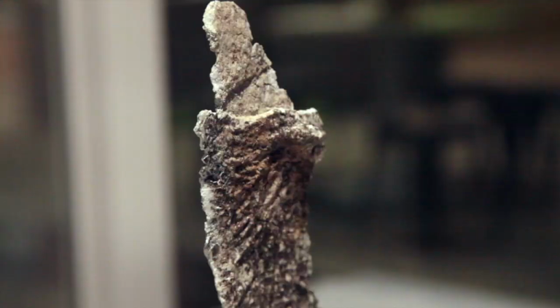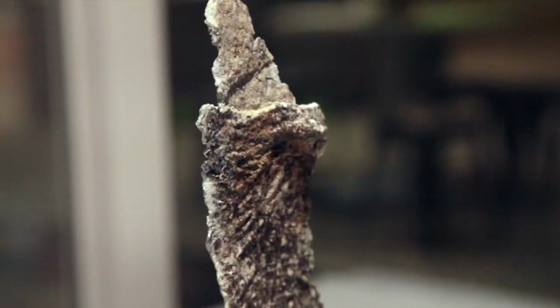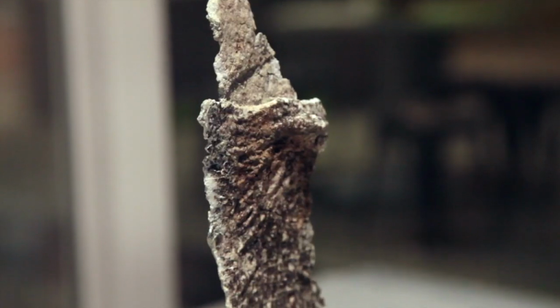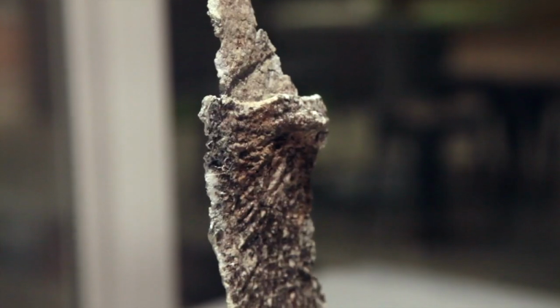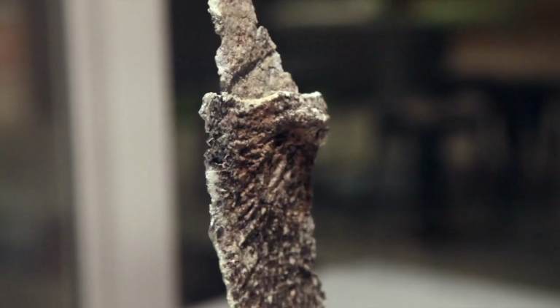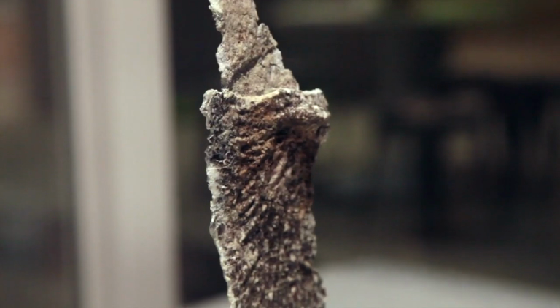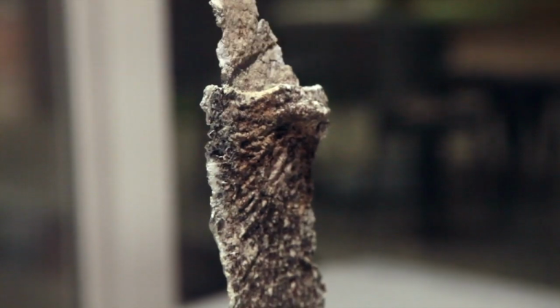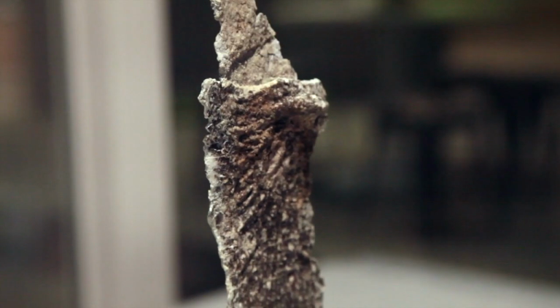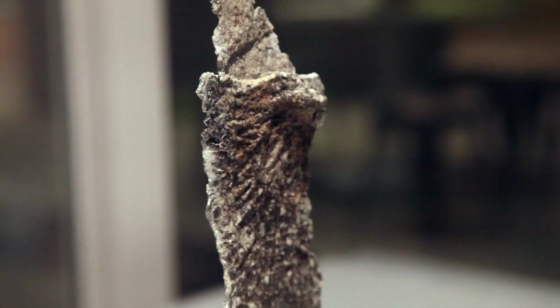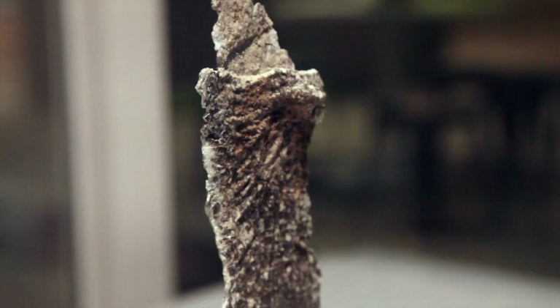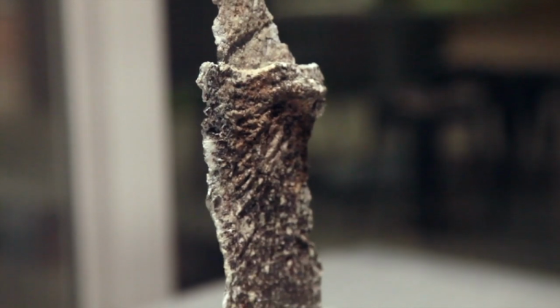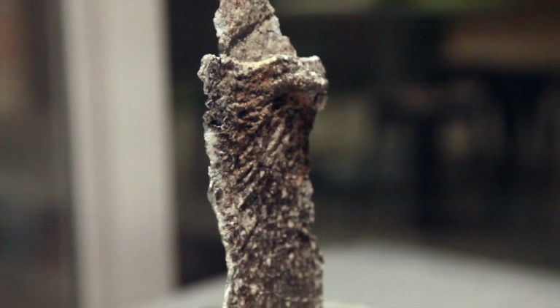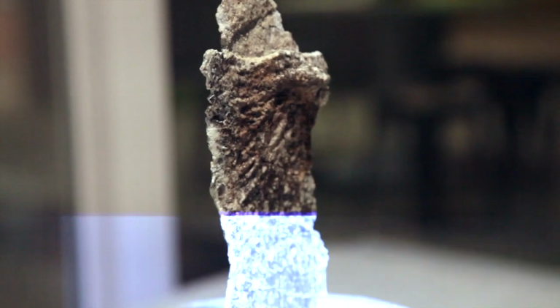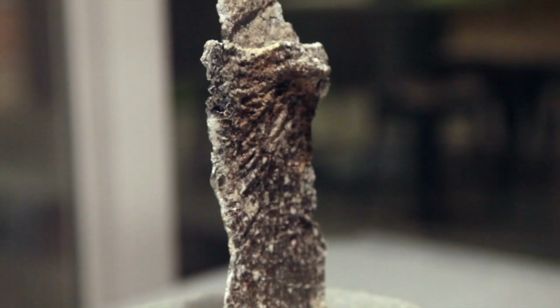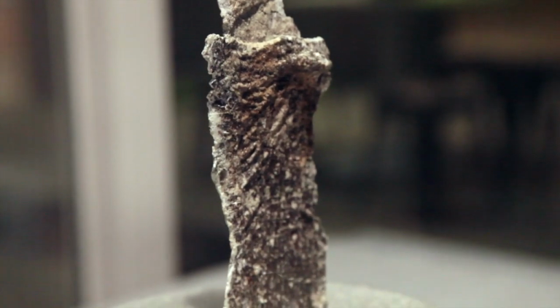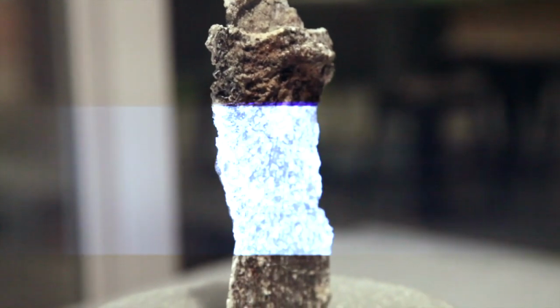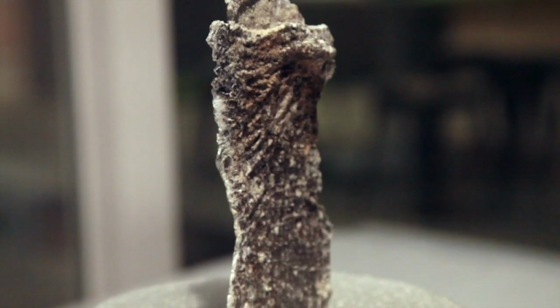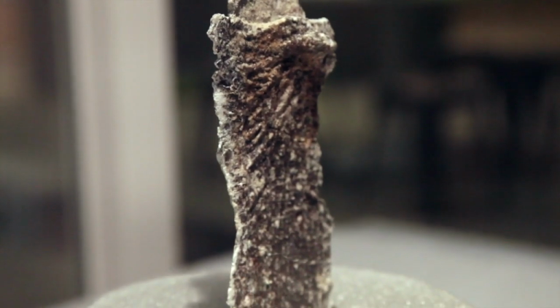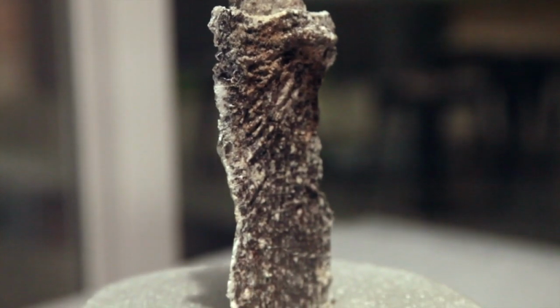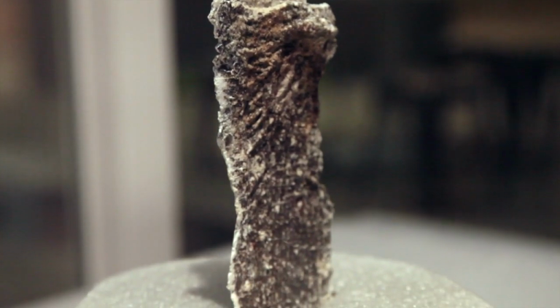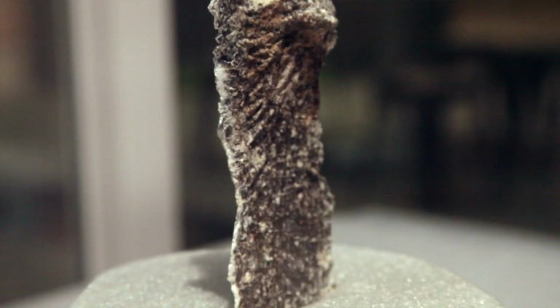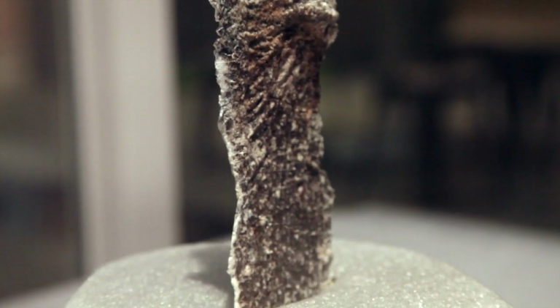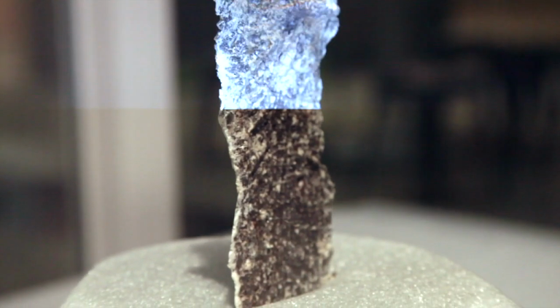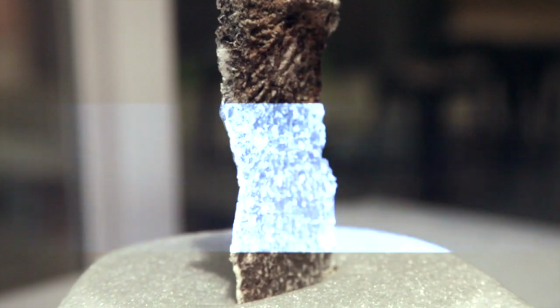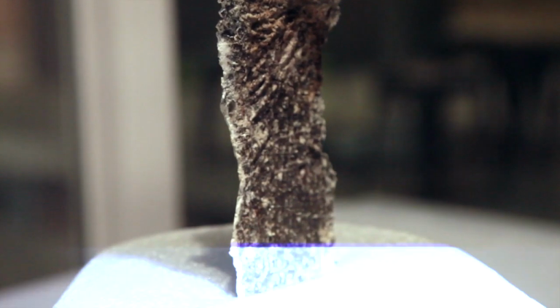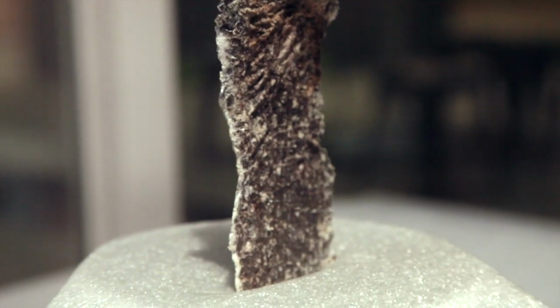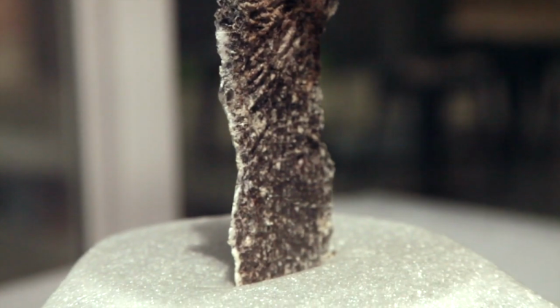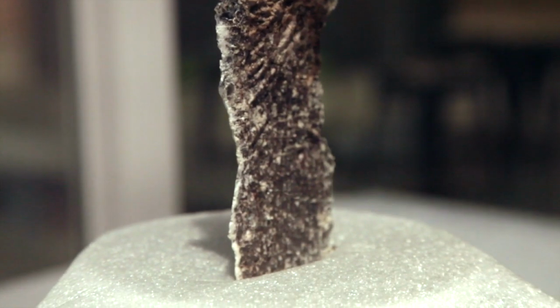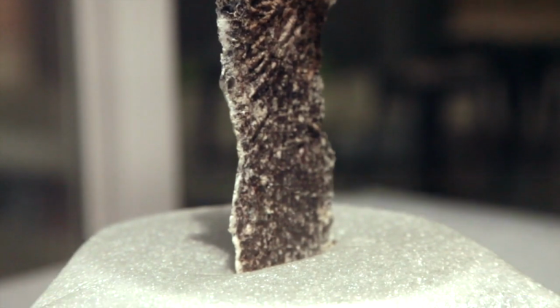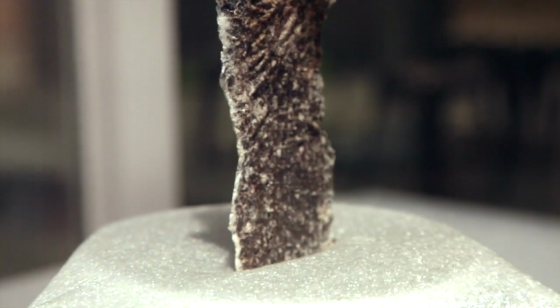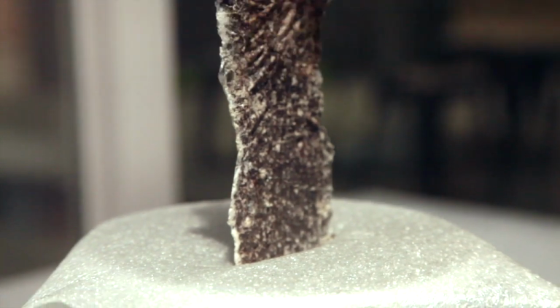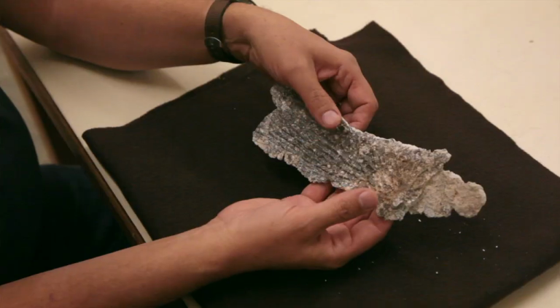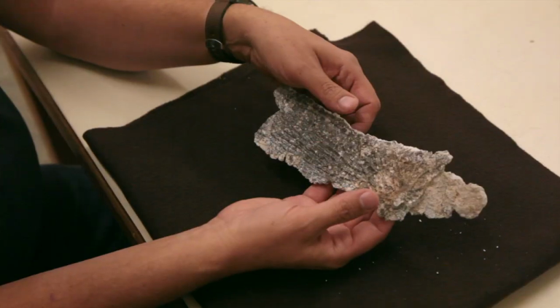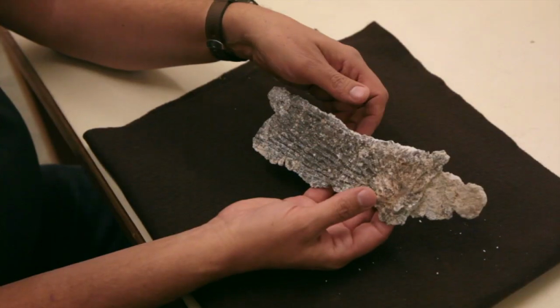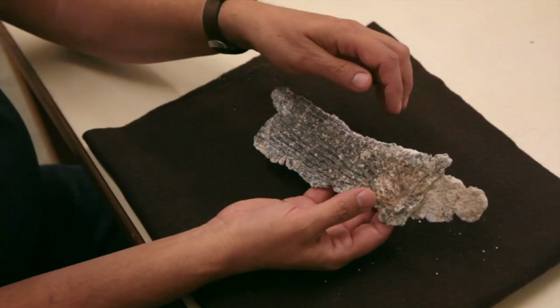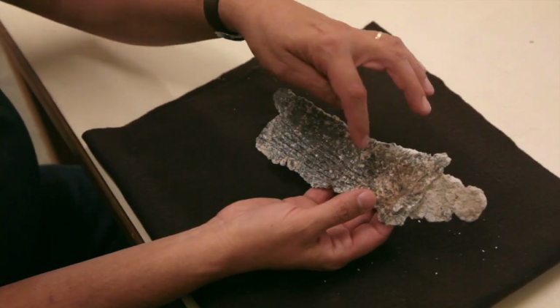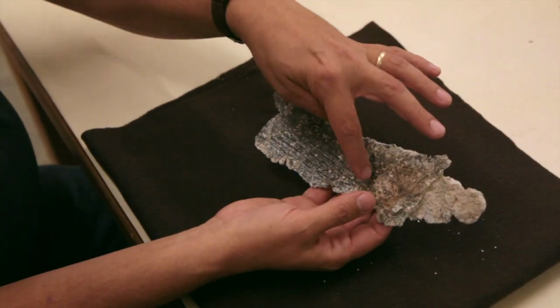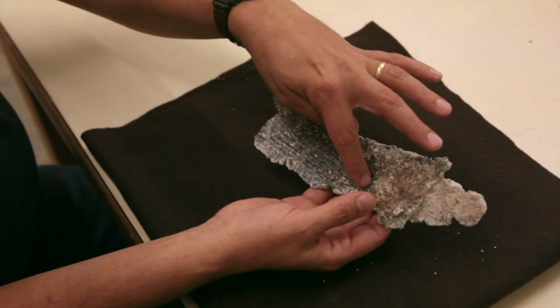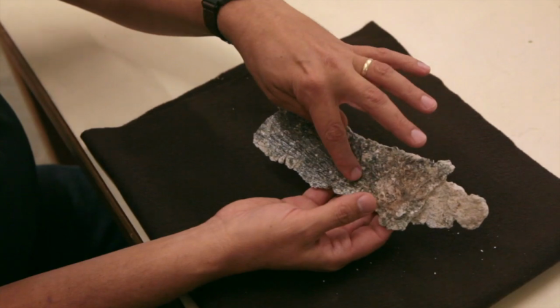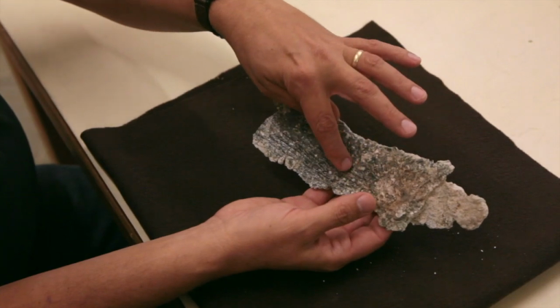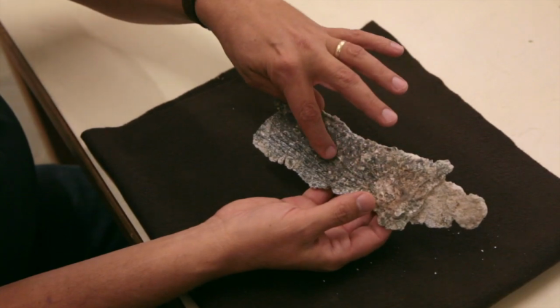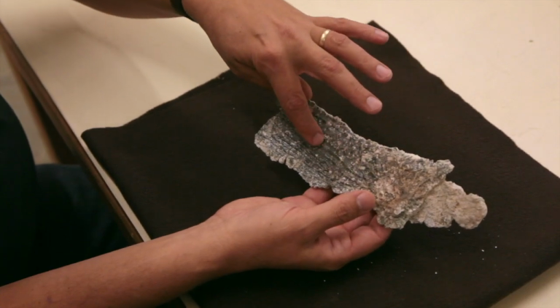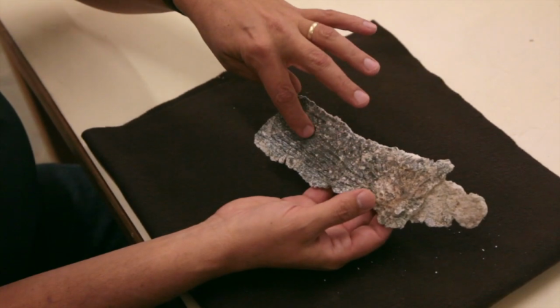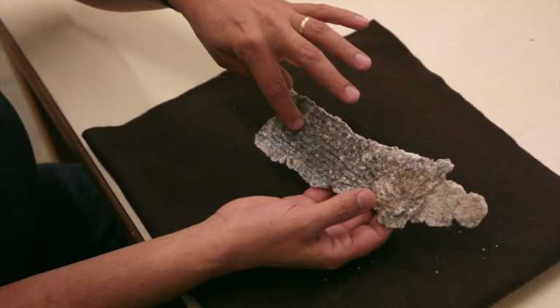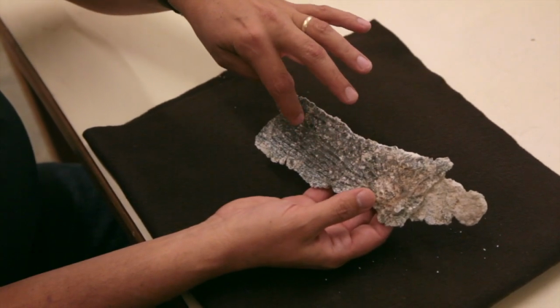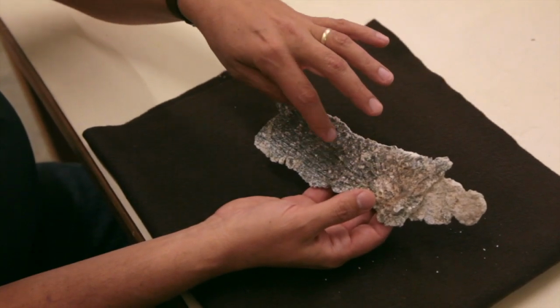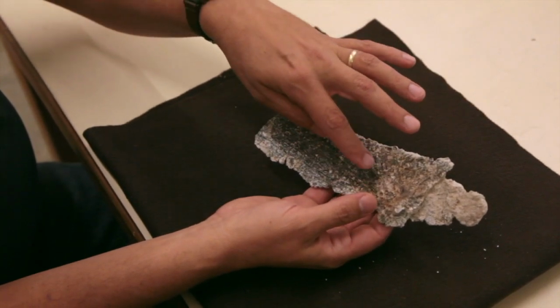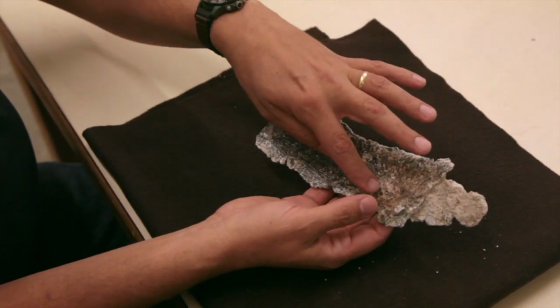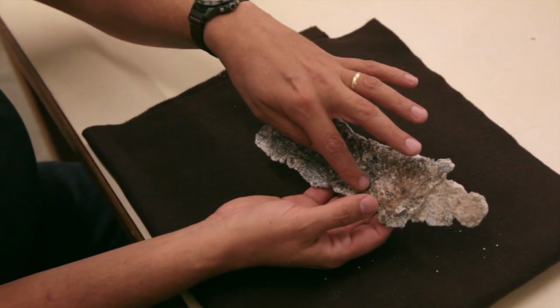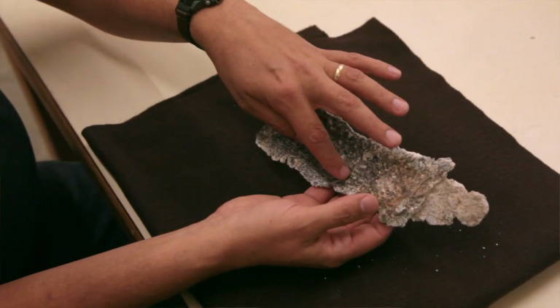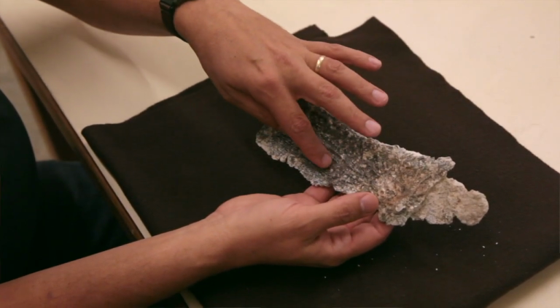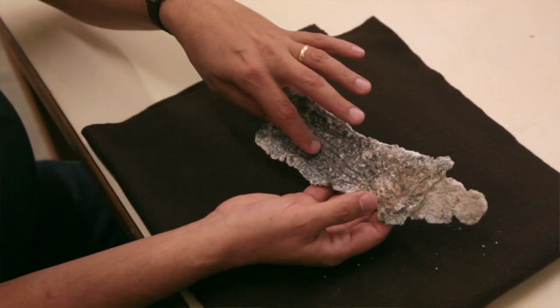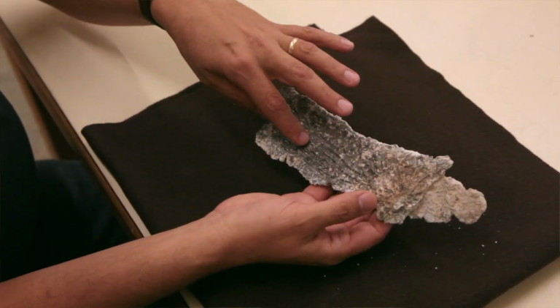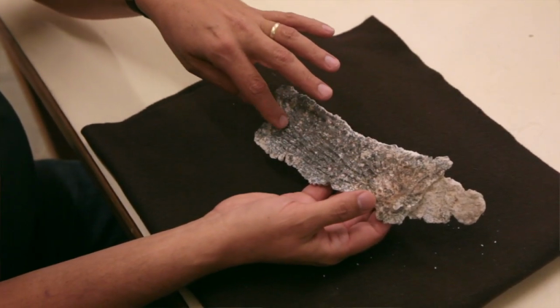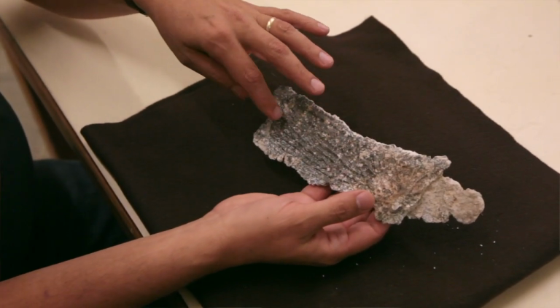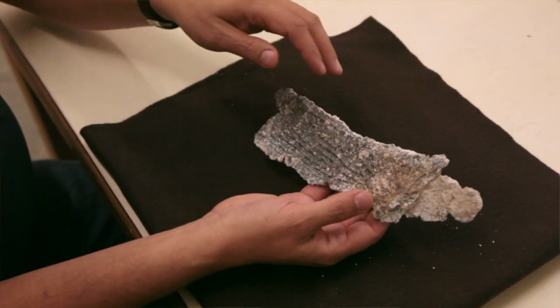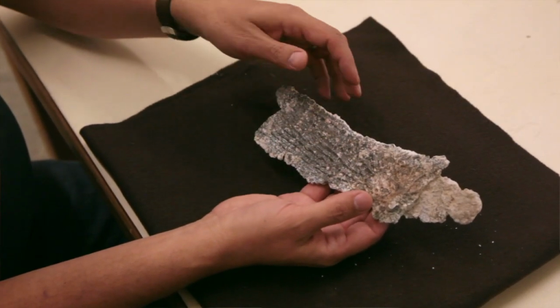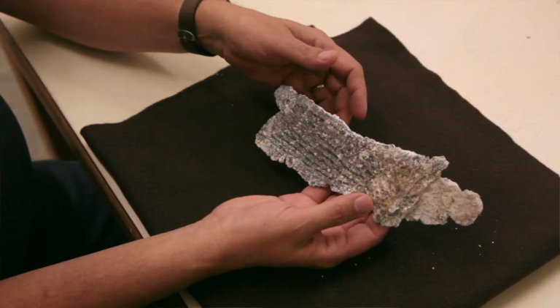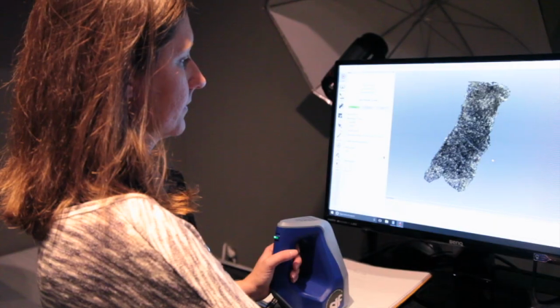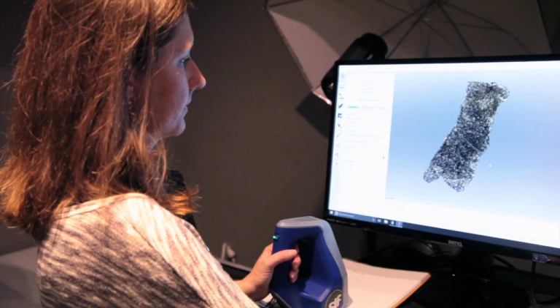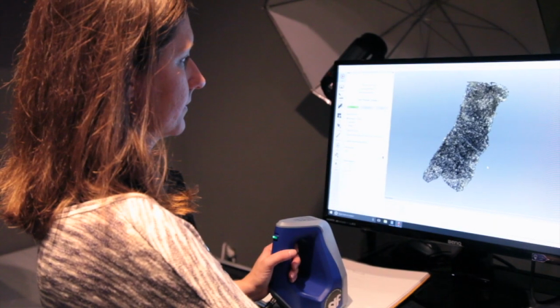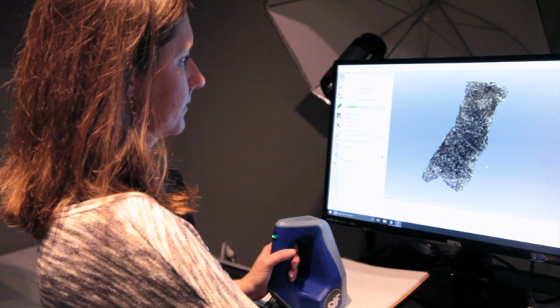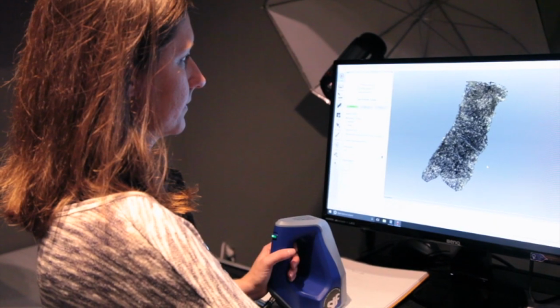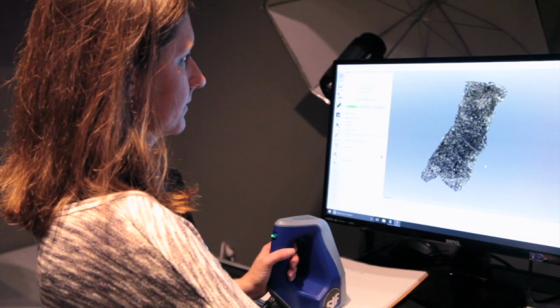These are really neat because when we find the patterning on these, we can actually identify them down to a species. So it's almost like a fingerprint in a way.